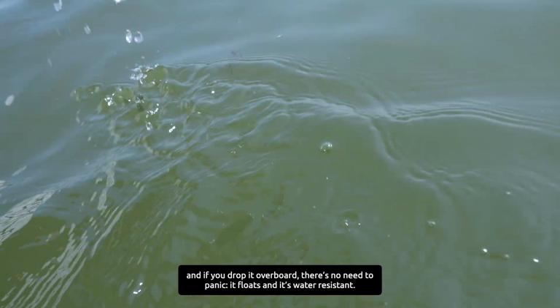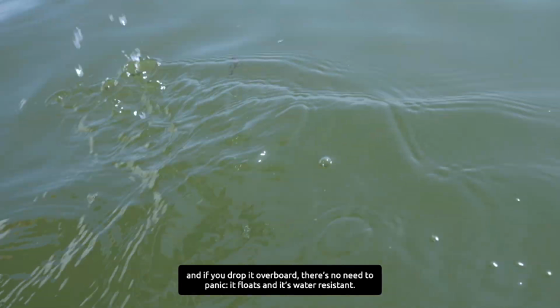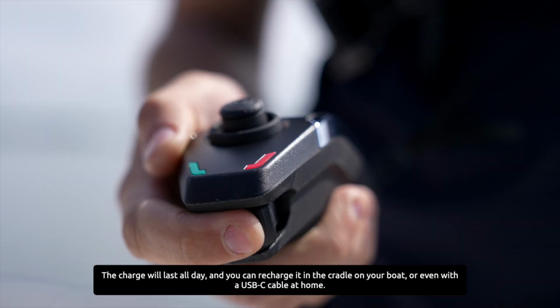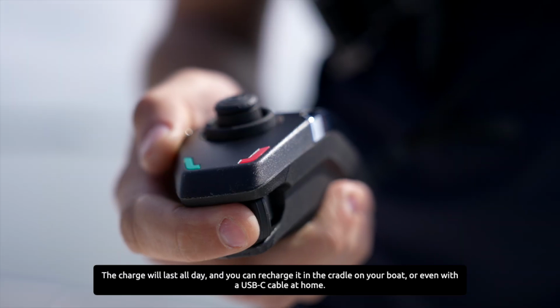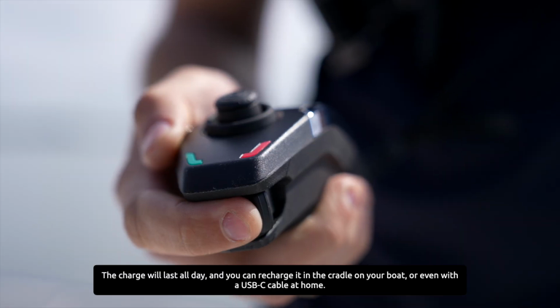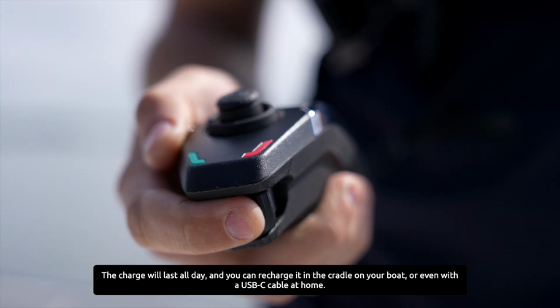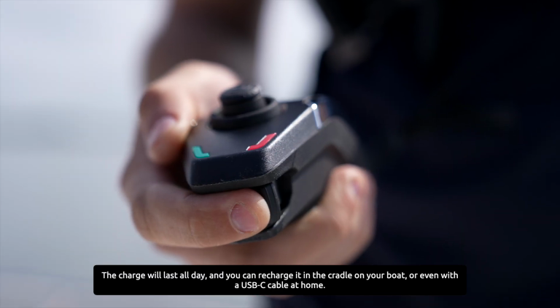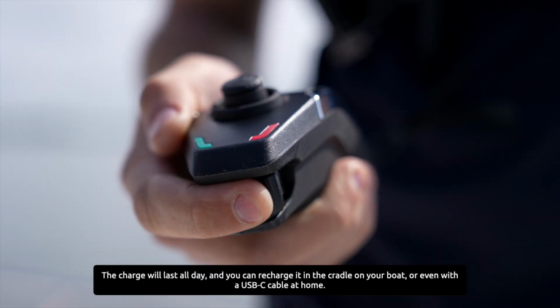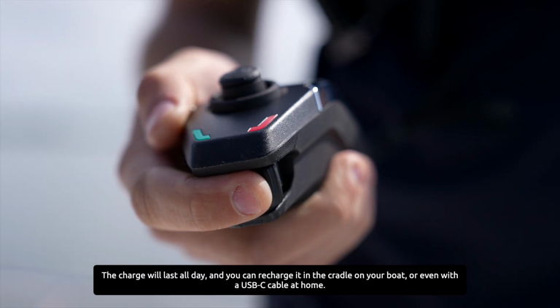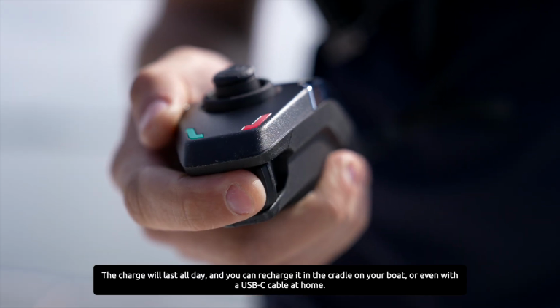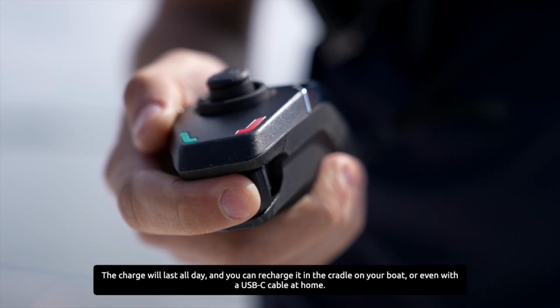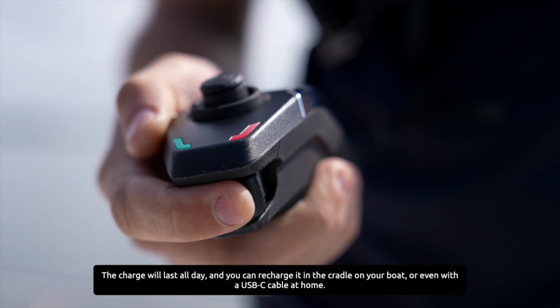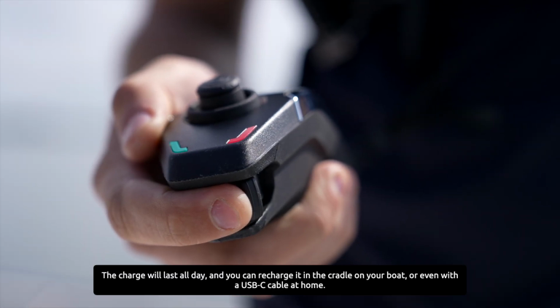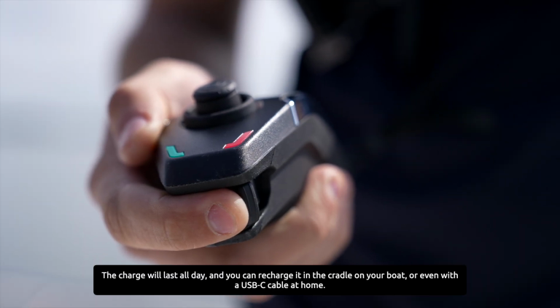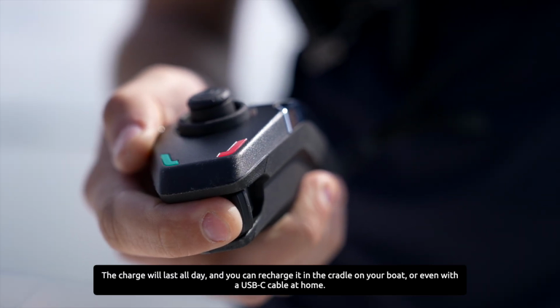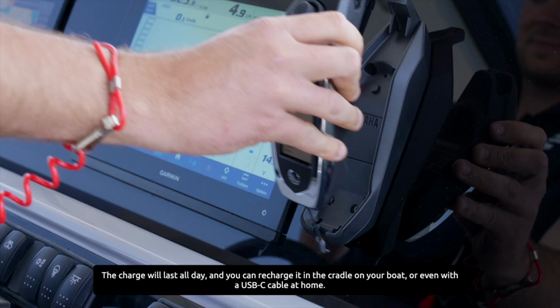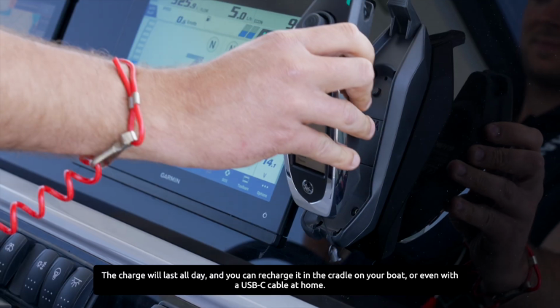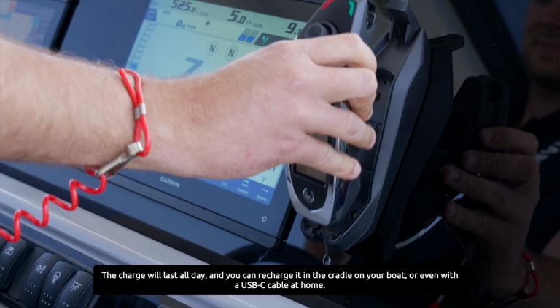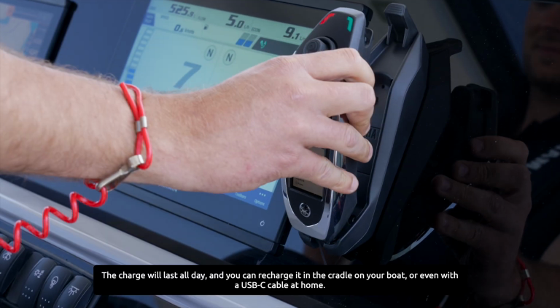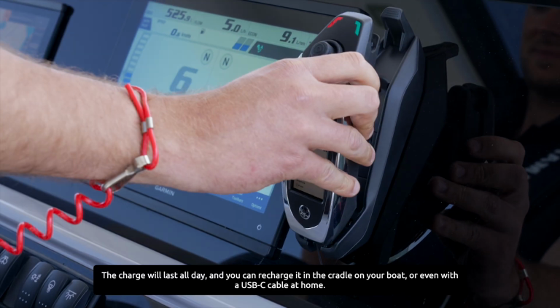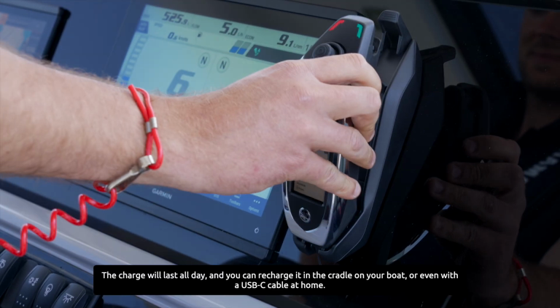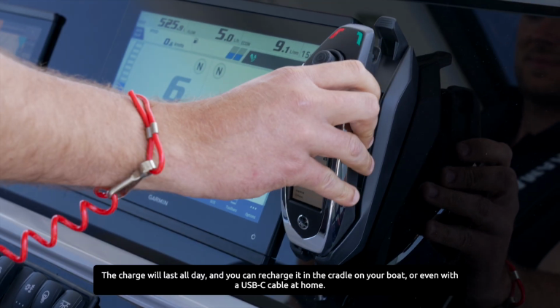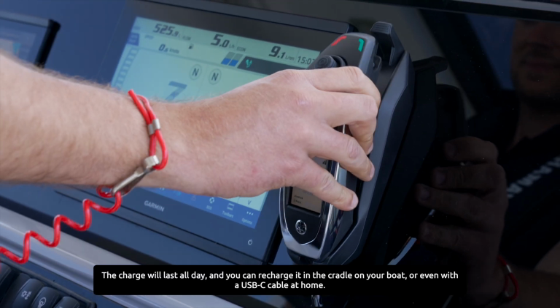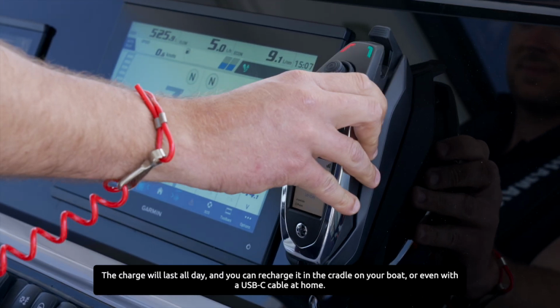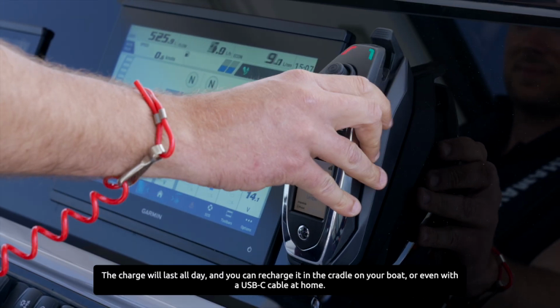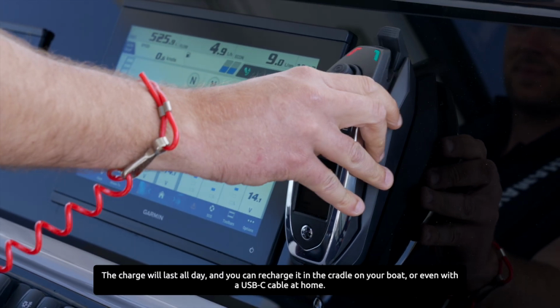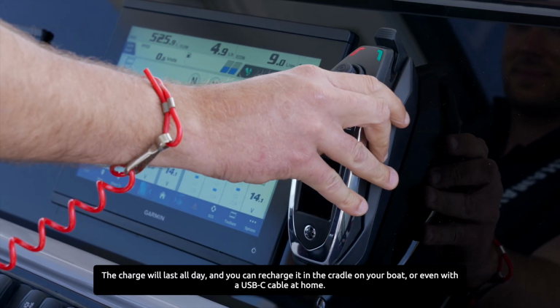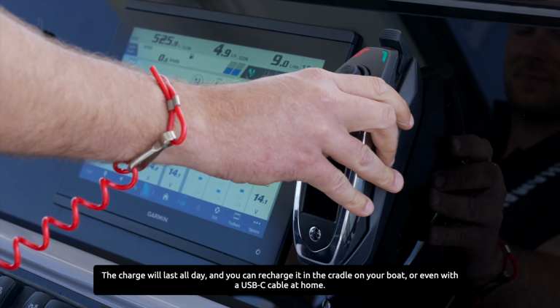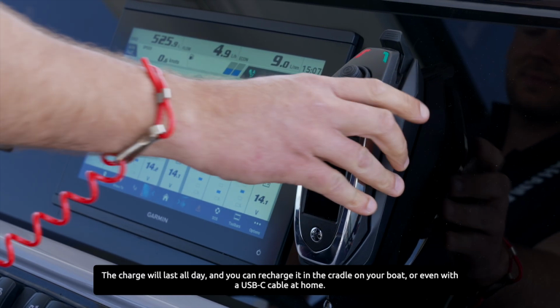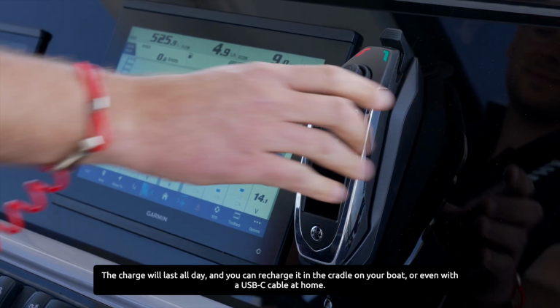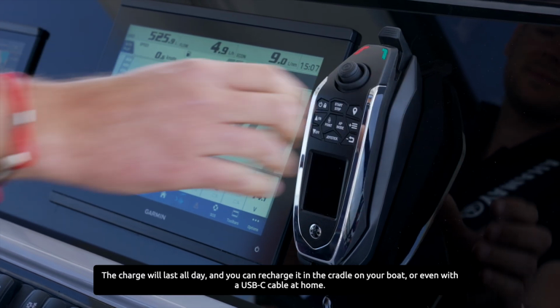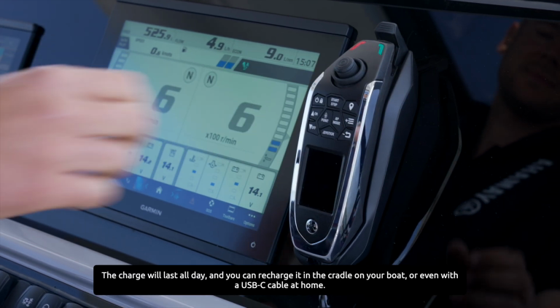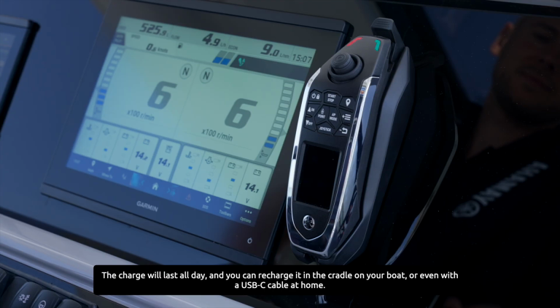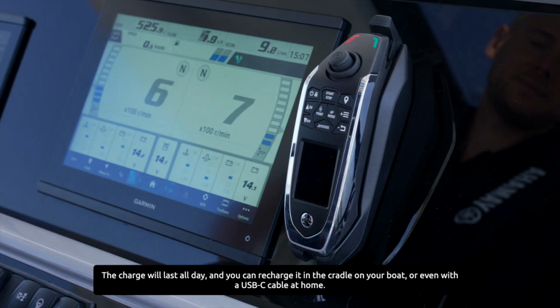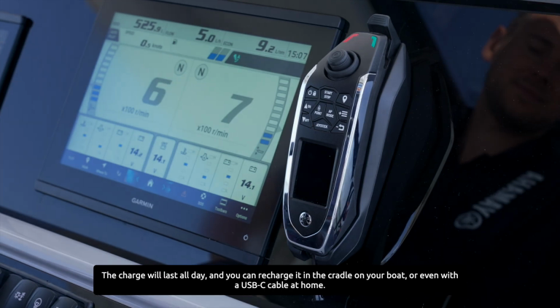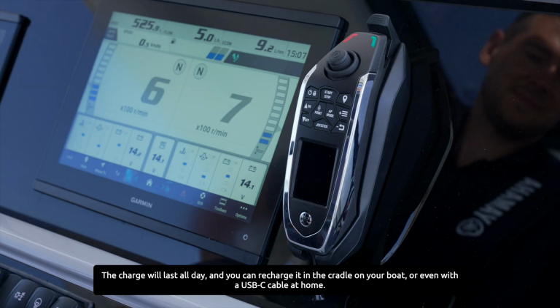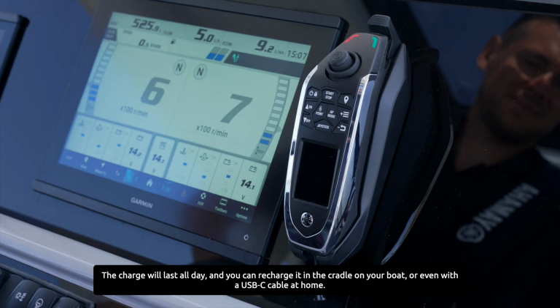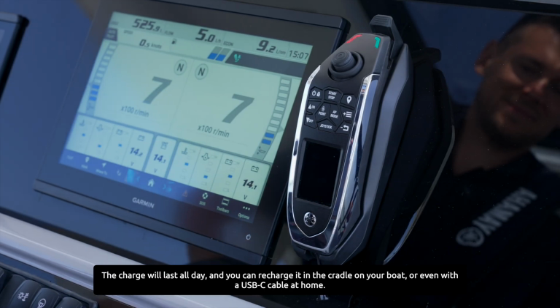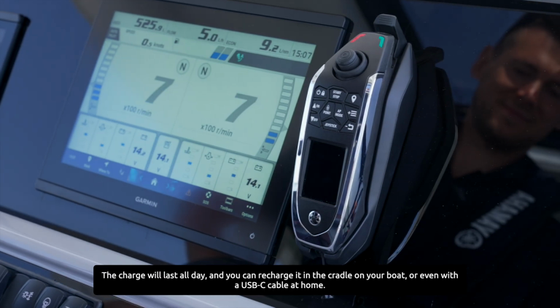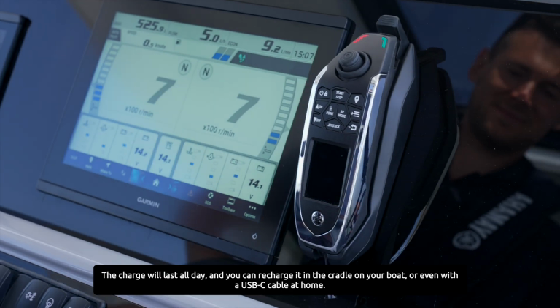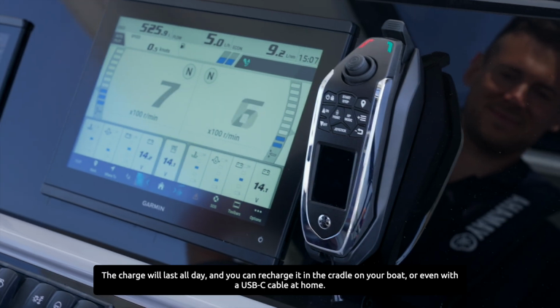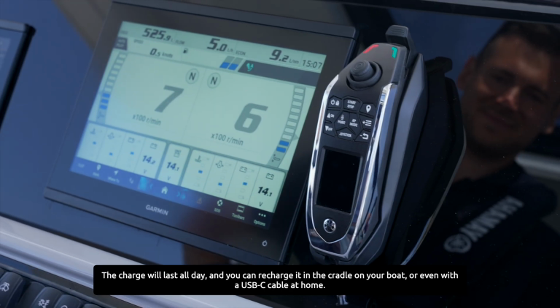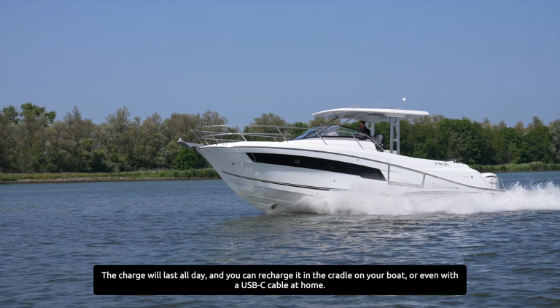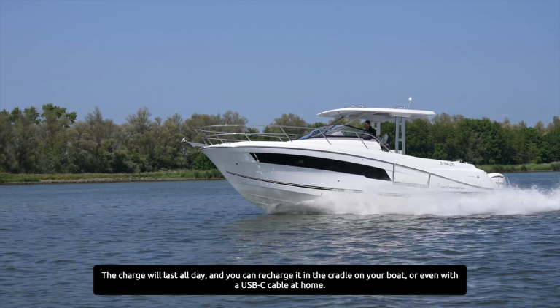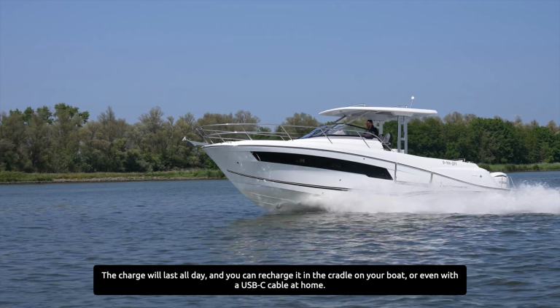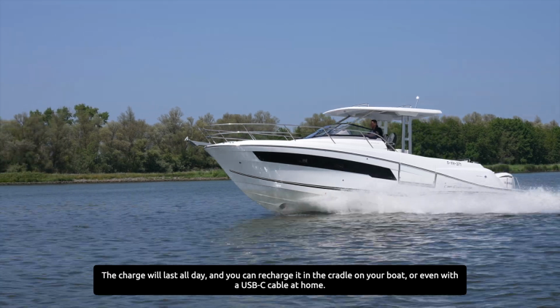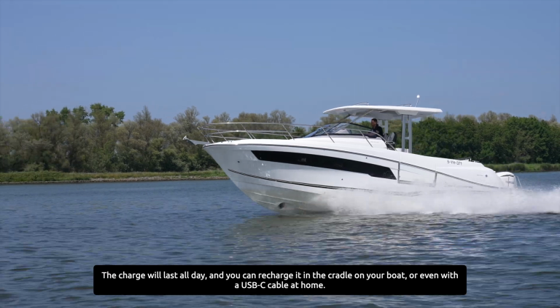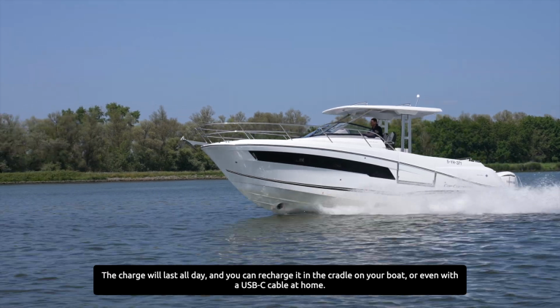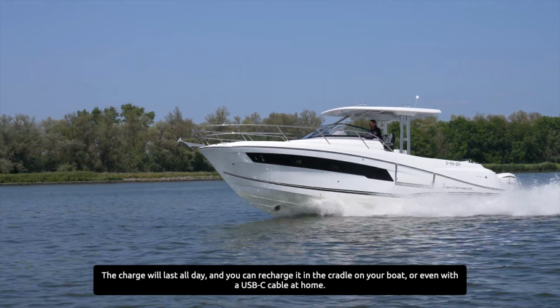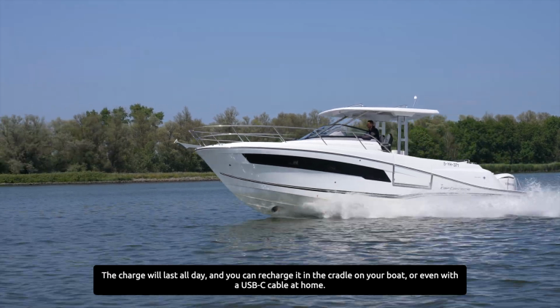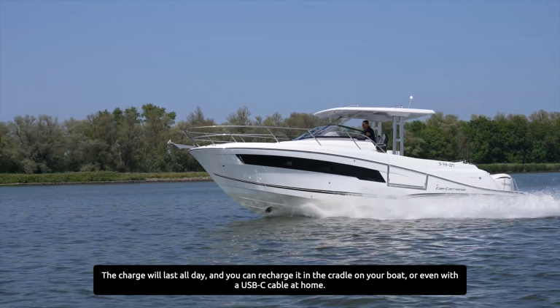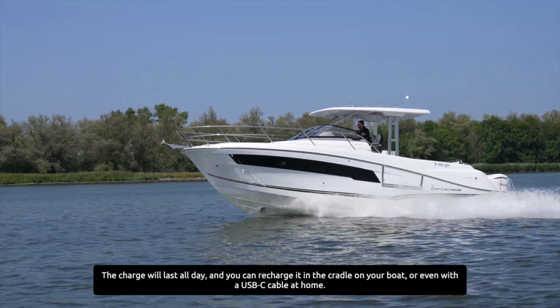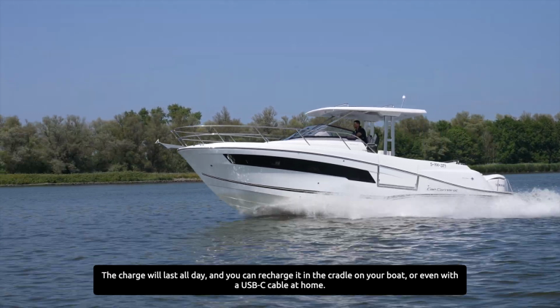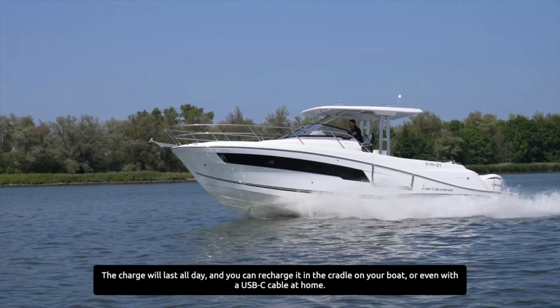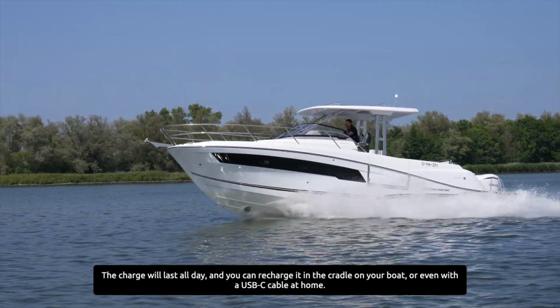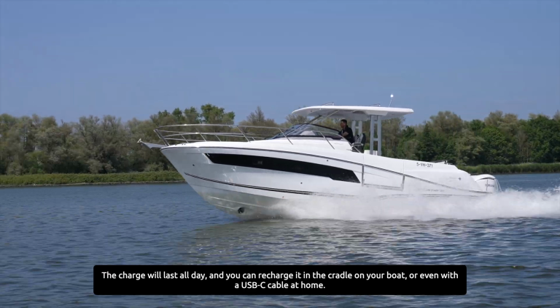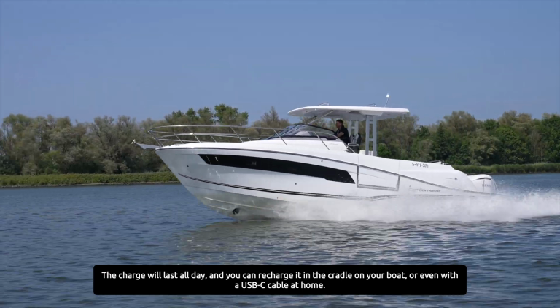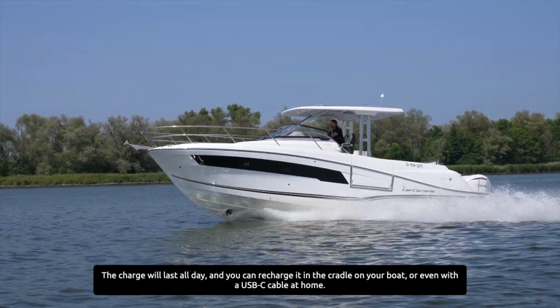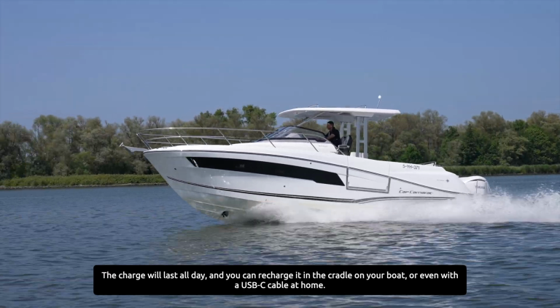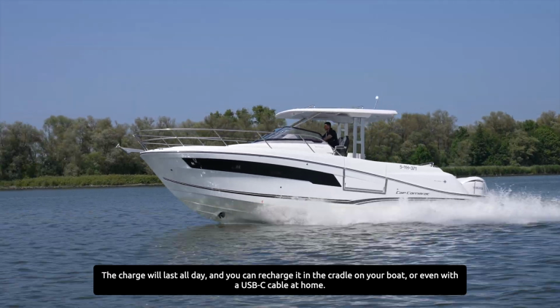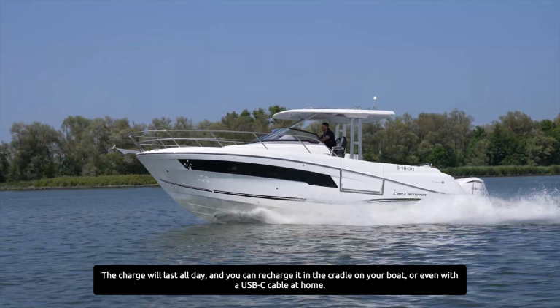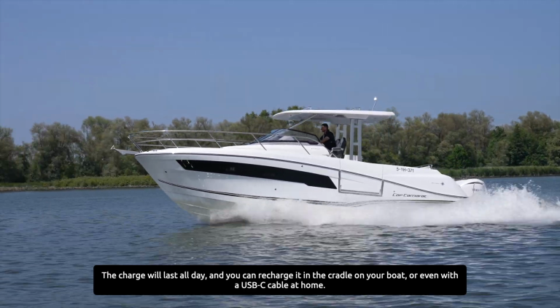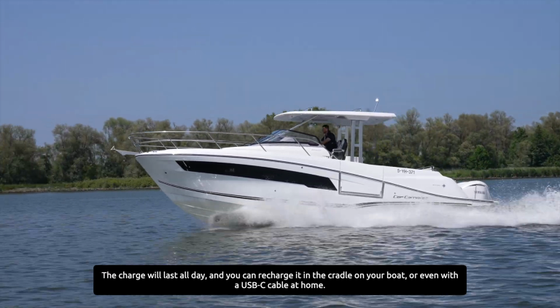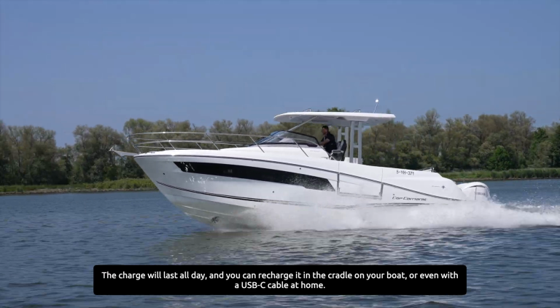The charge will last all day and you can recharge it in the cradle on your boat or even with a USB-C cable at home.